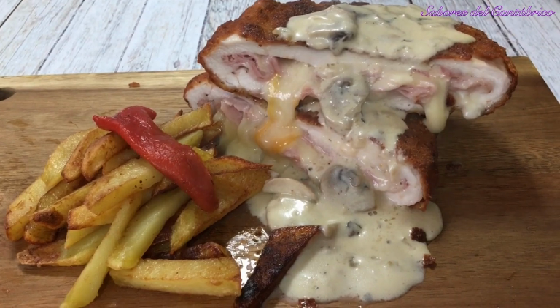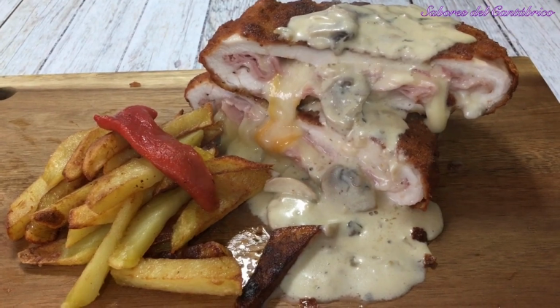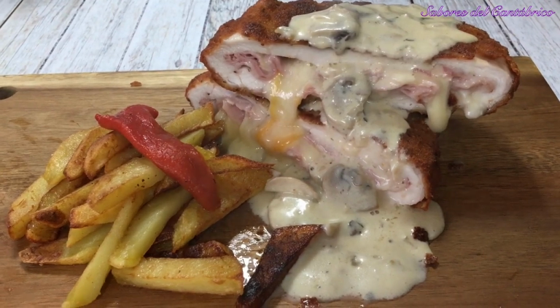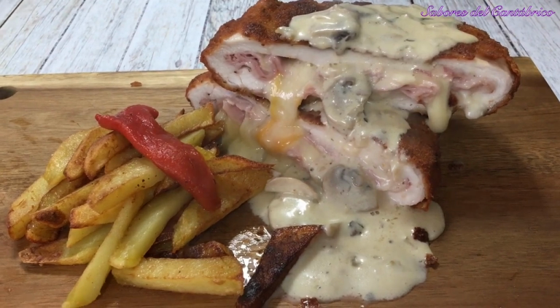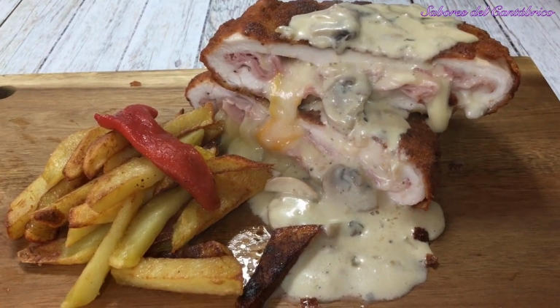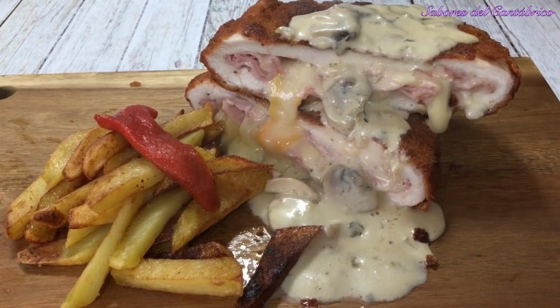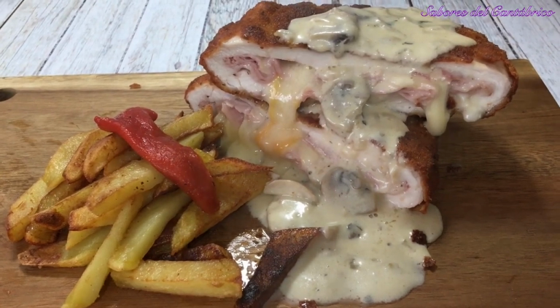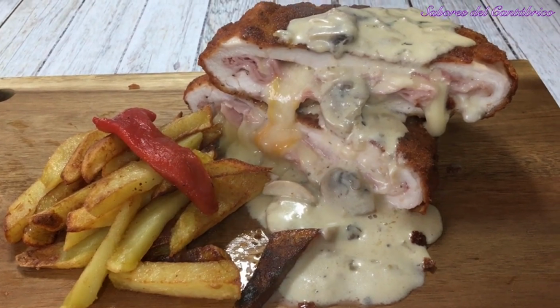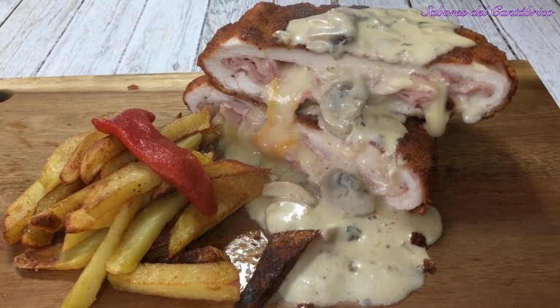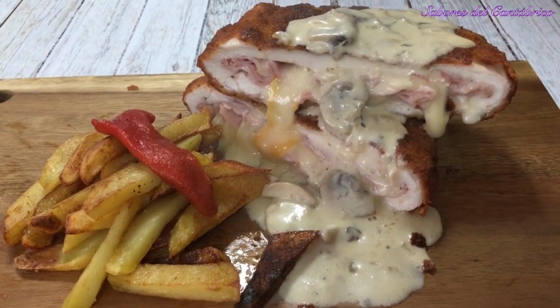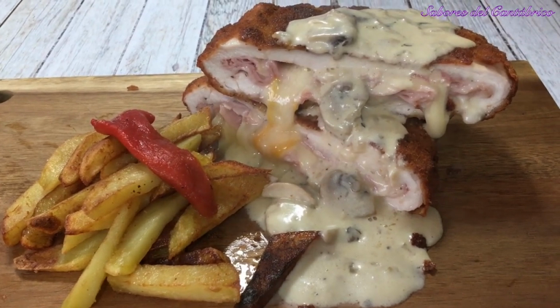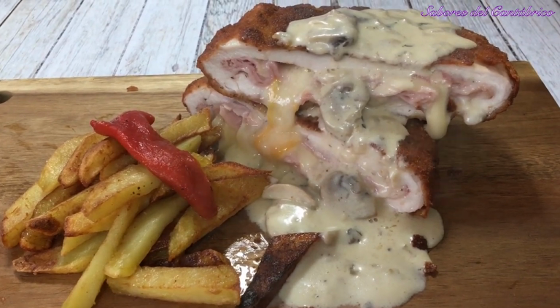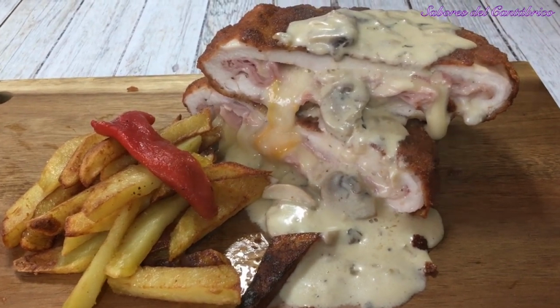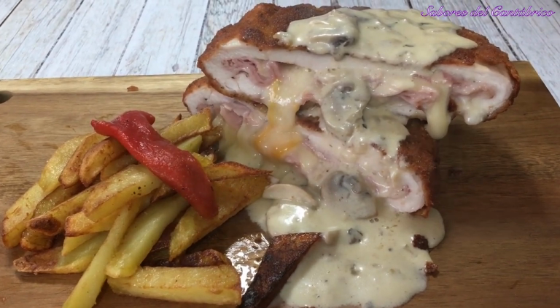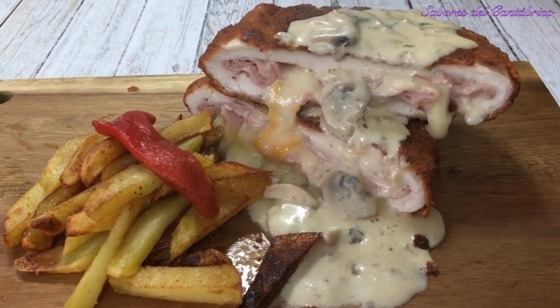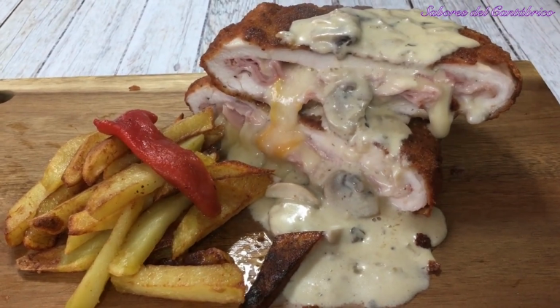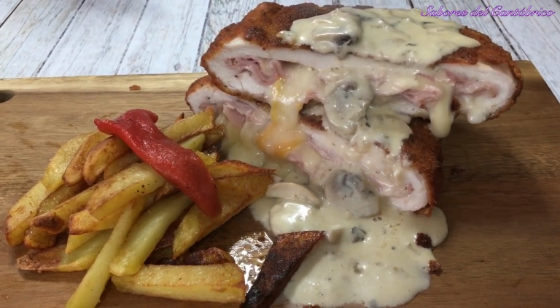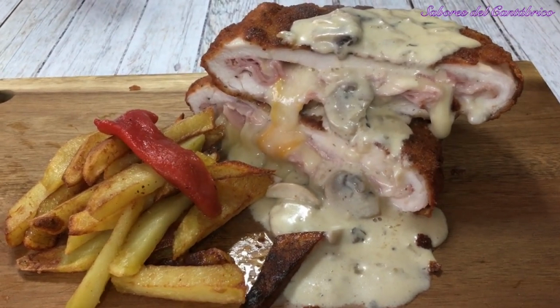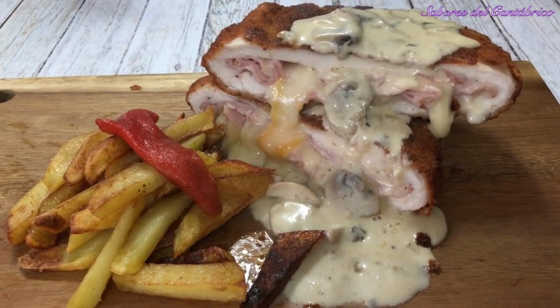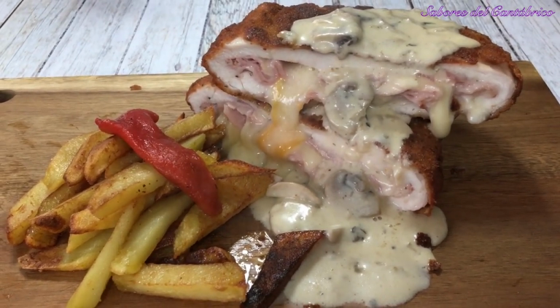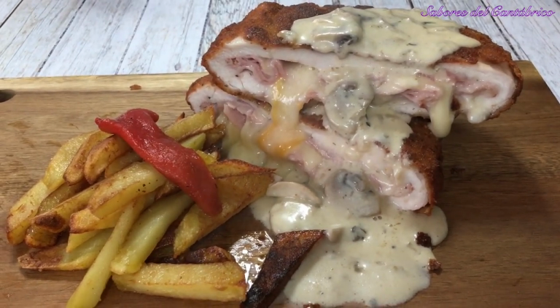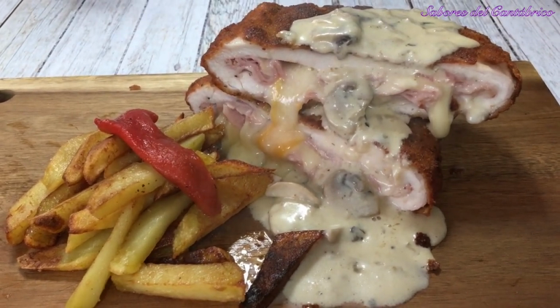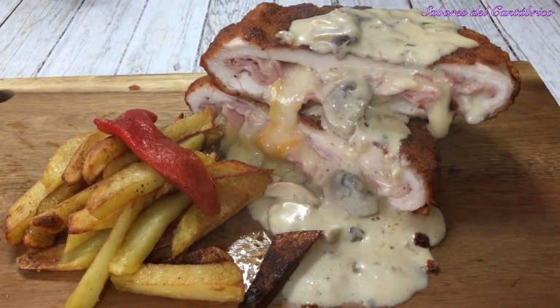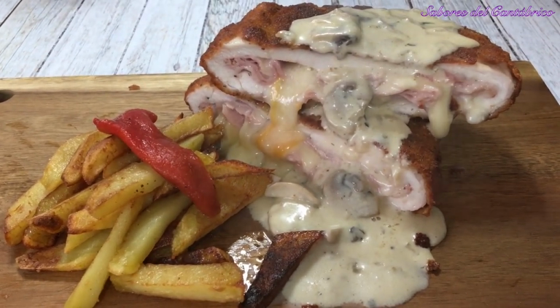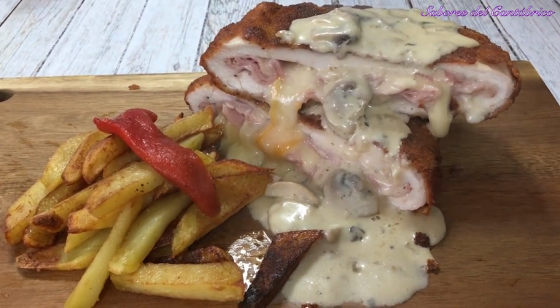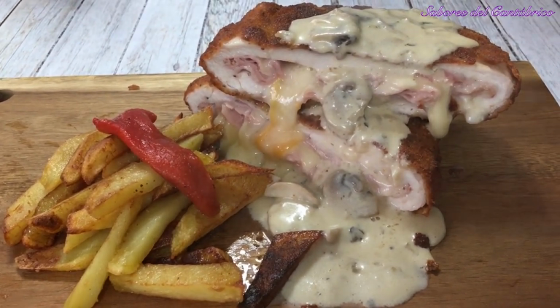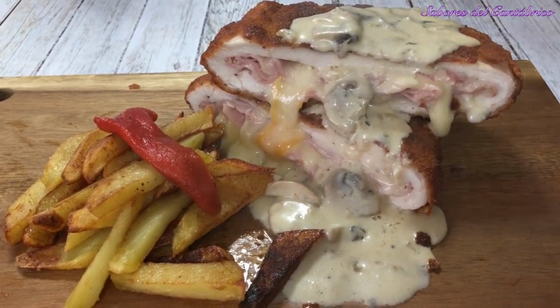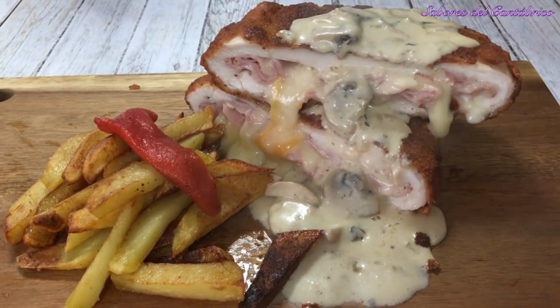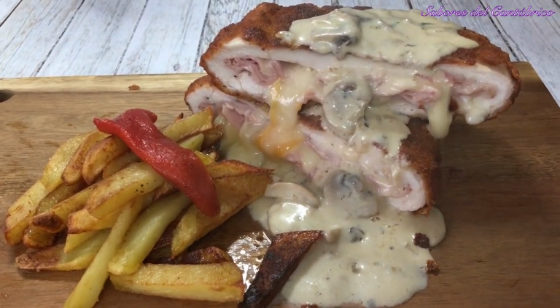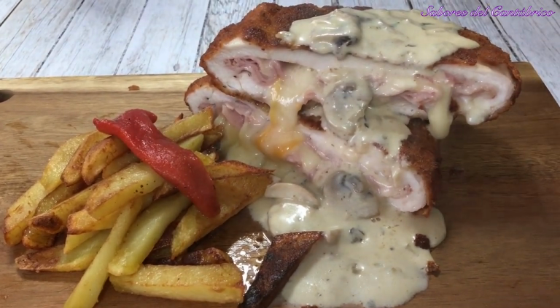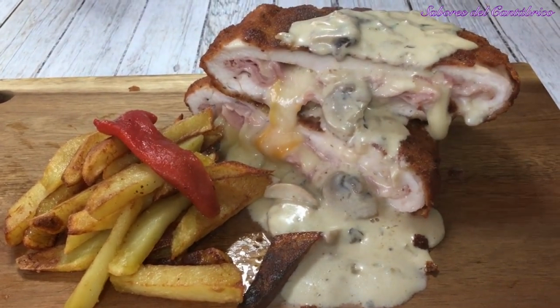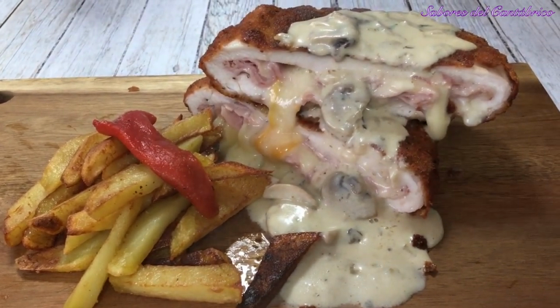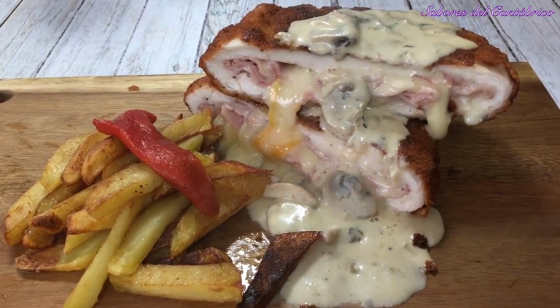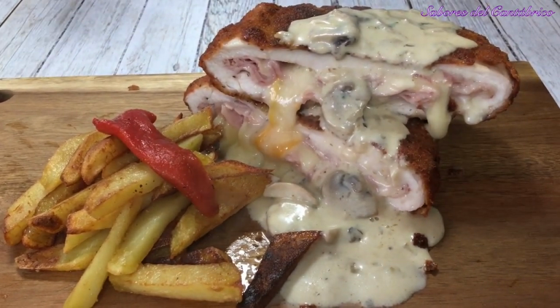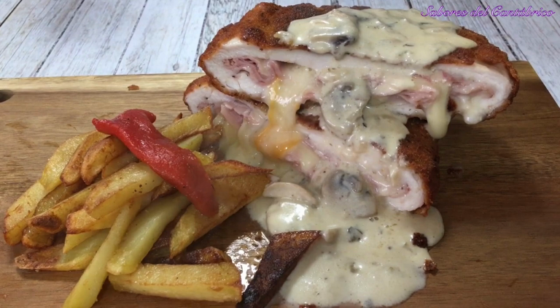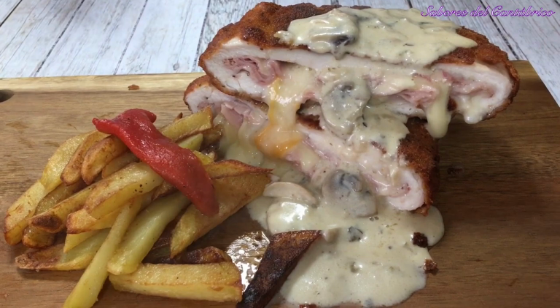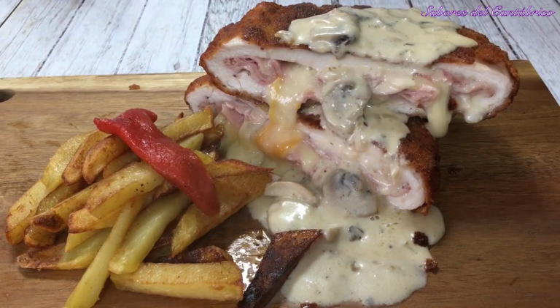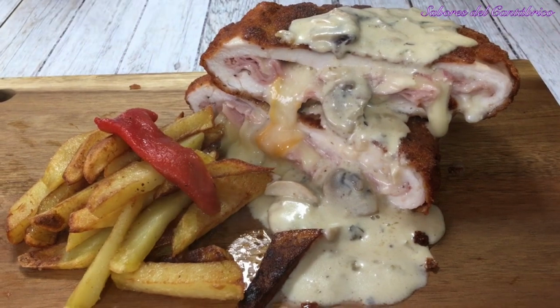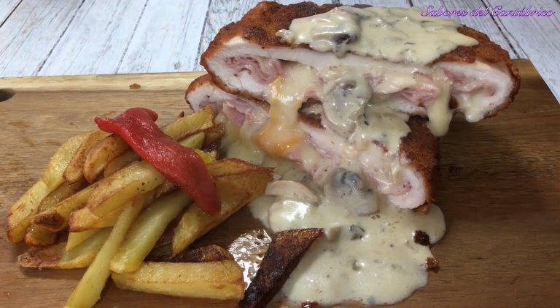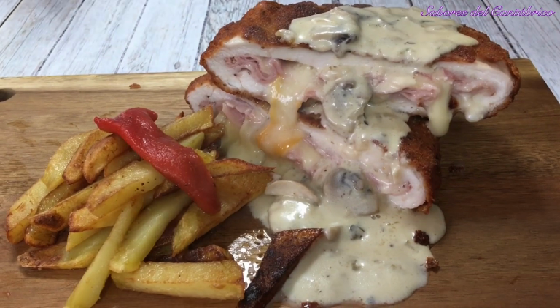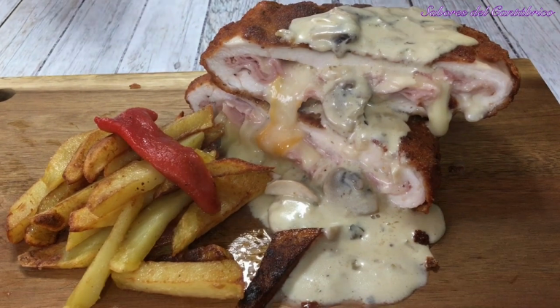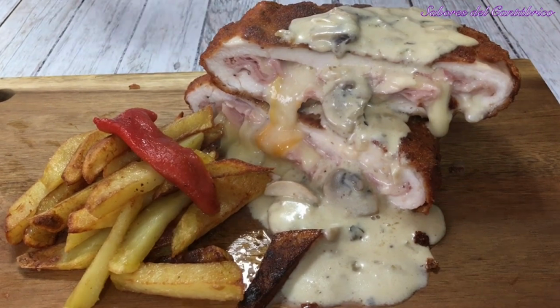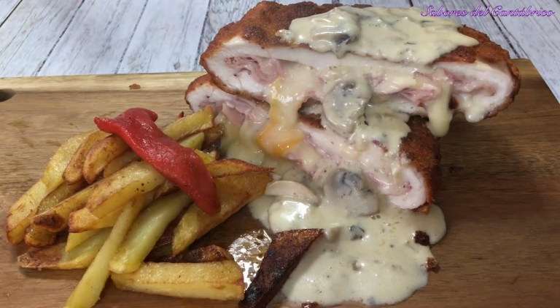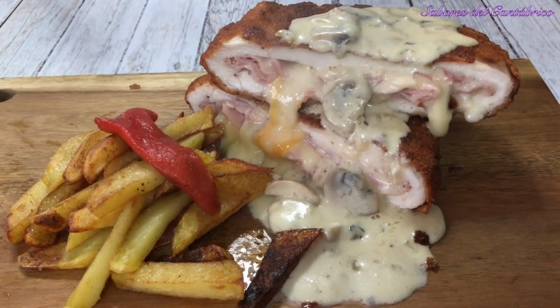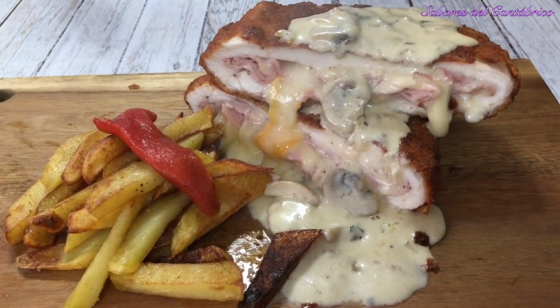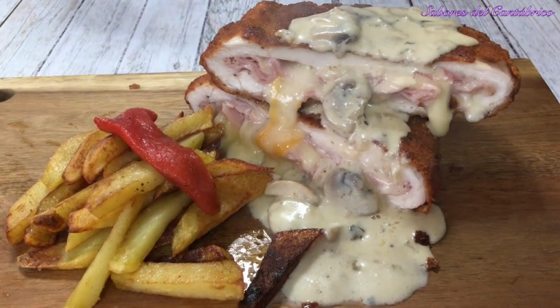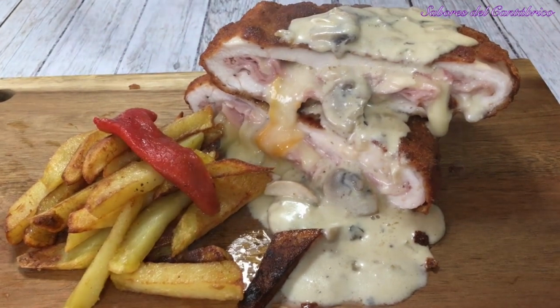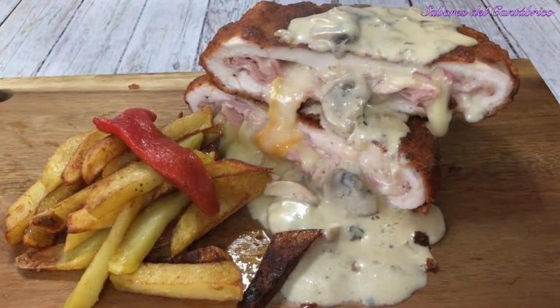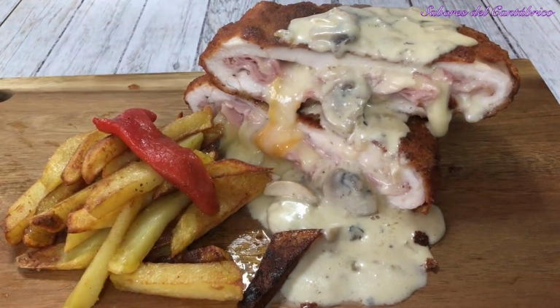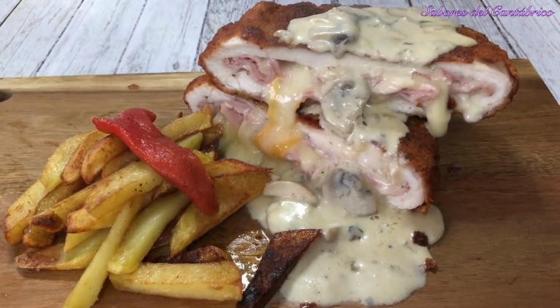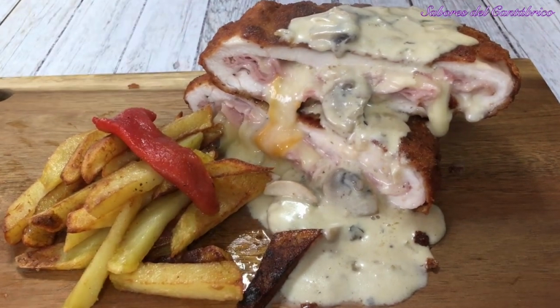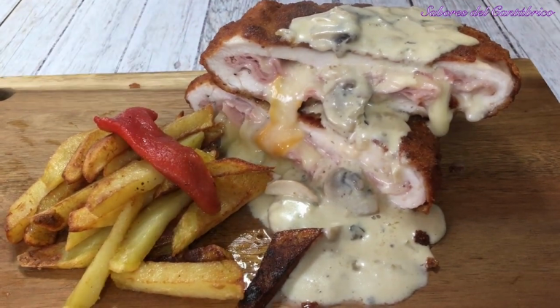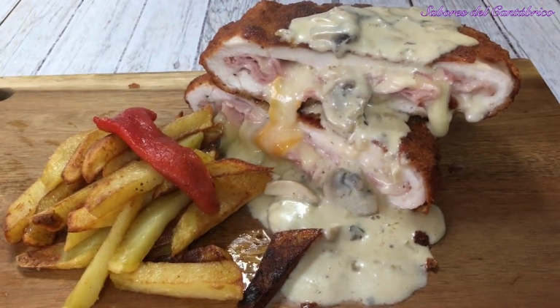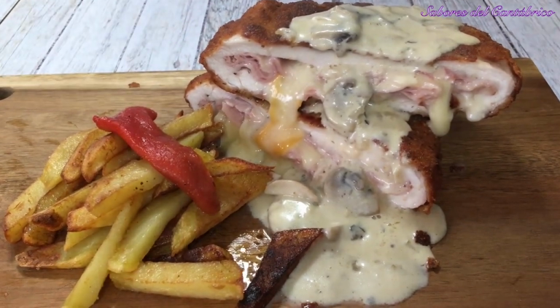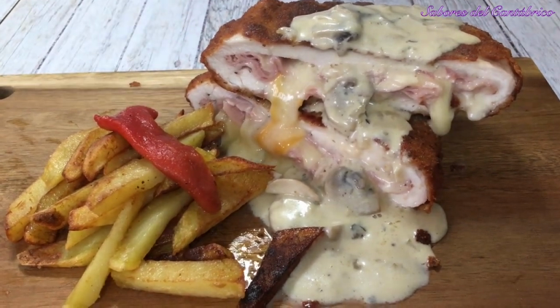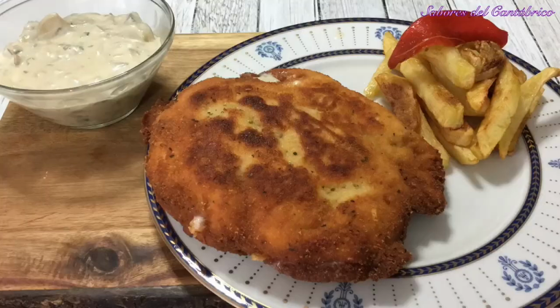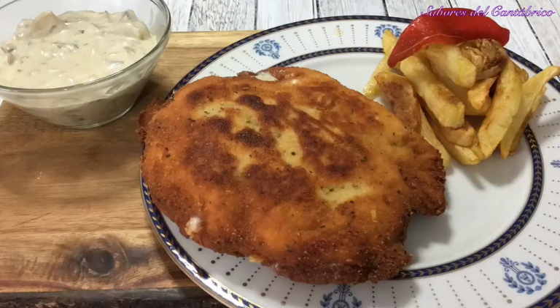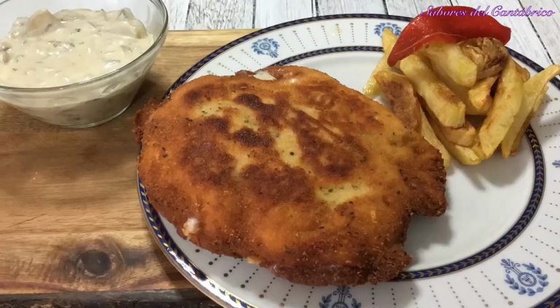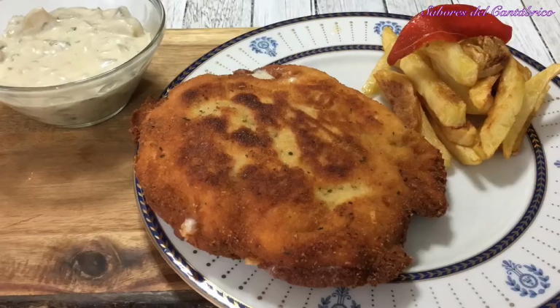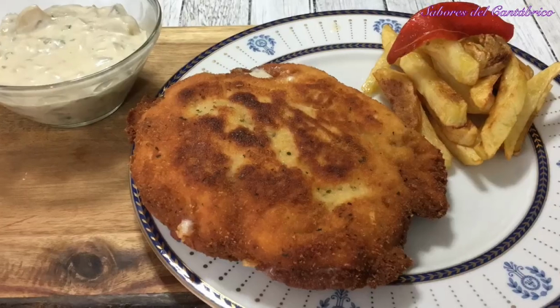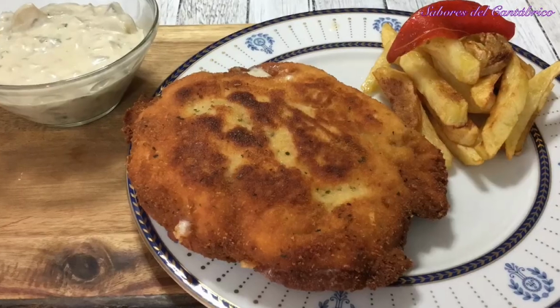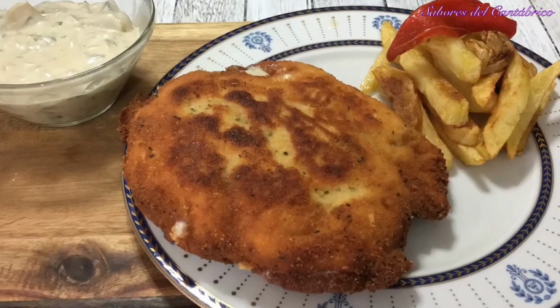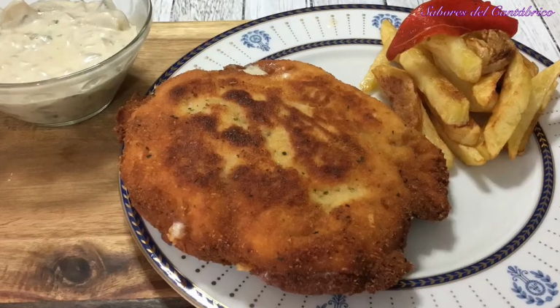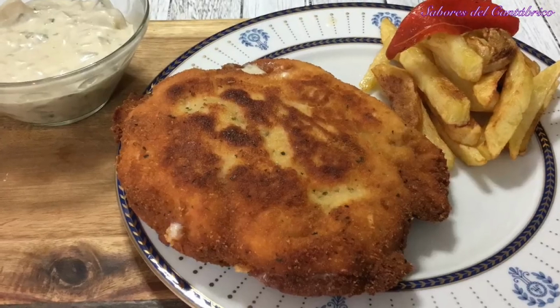Ya sabéis, si os gusta, me dais un like. Si os gusta mucho, me tocáis la campanita. ¡Nos vemos! Bye, bye.